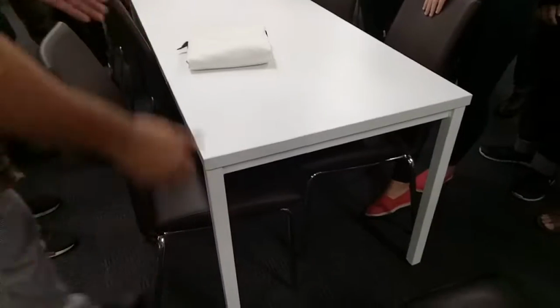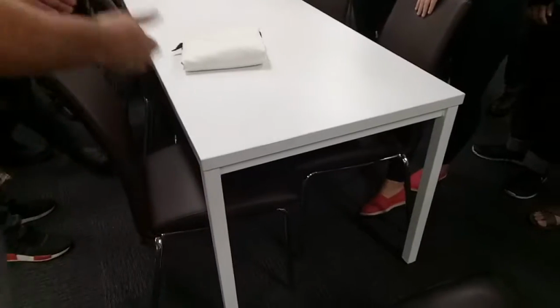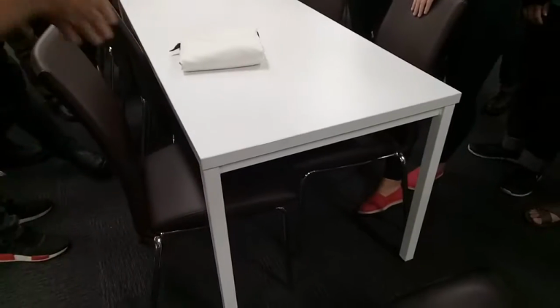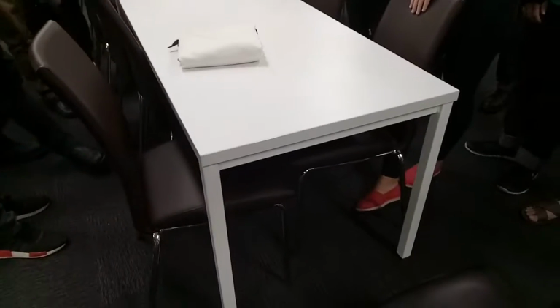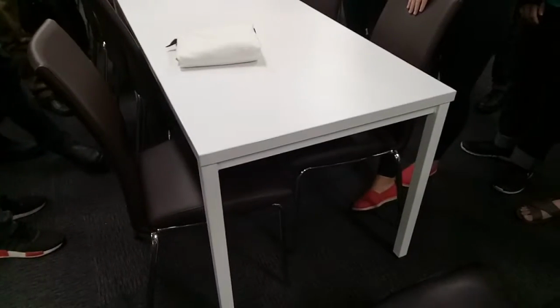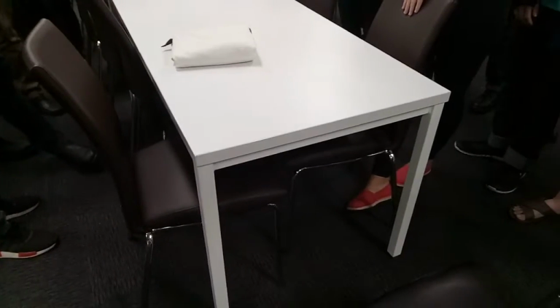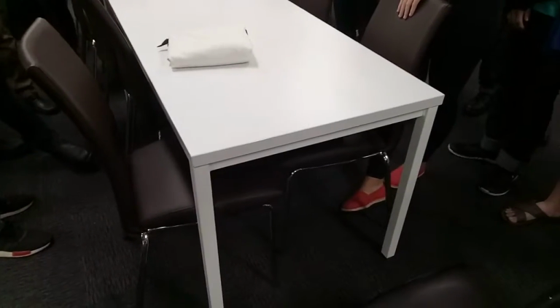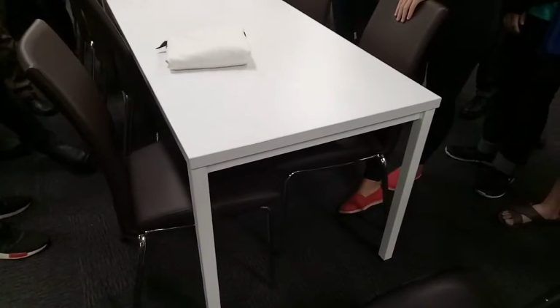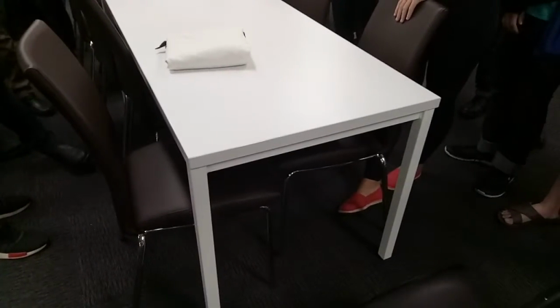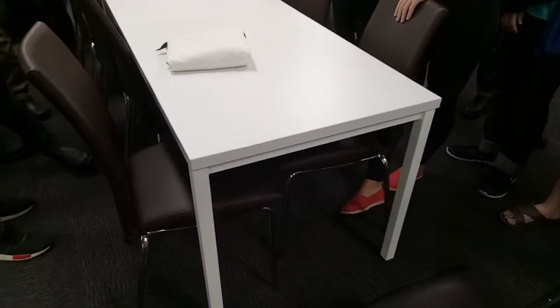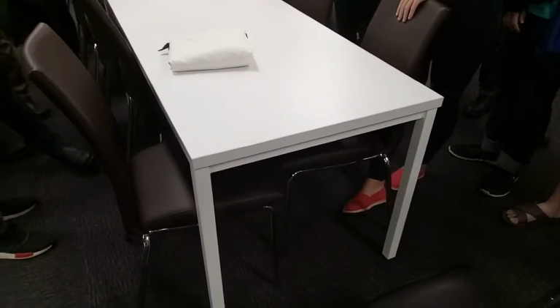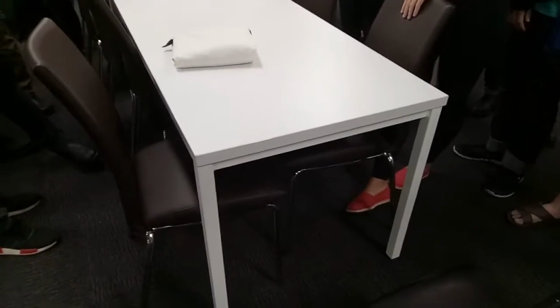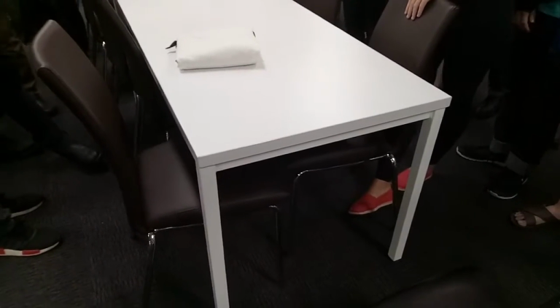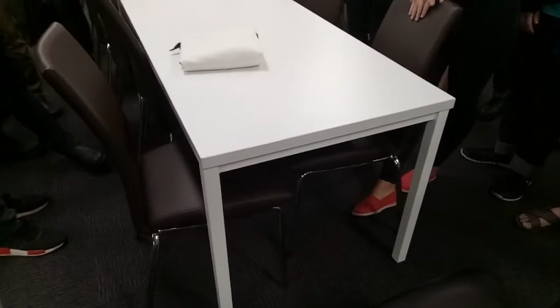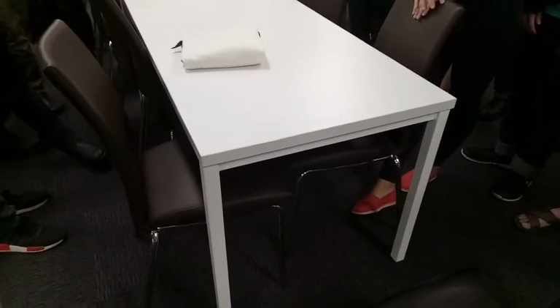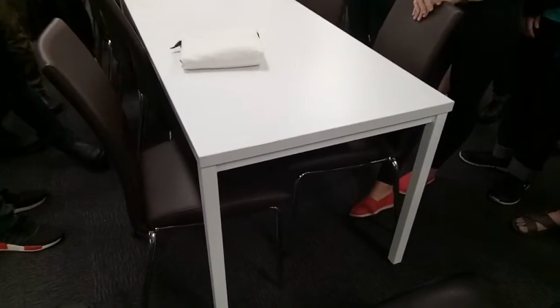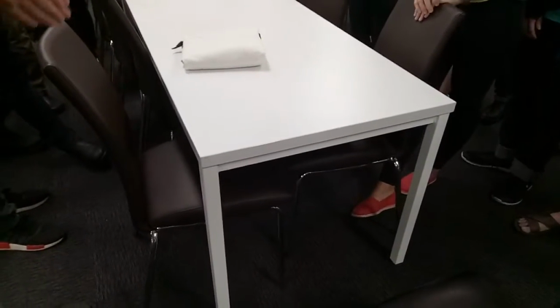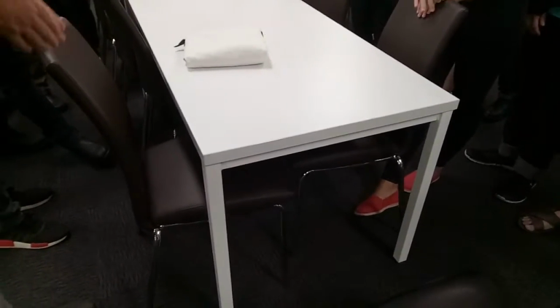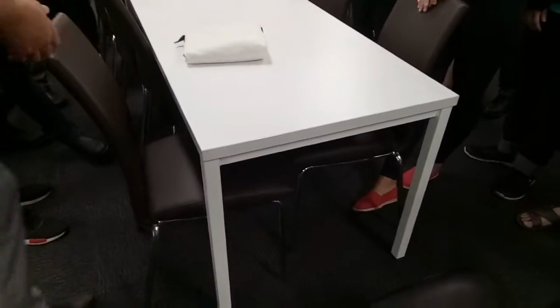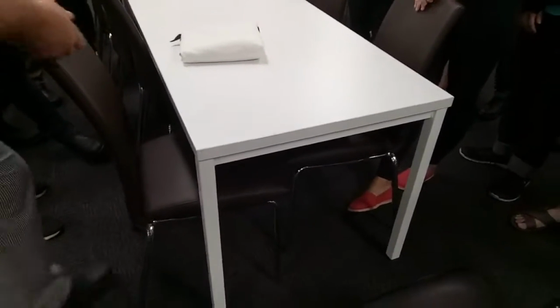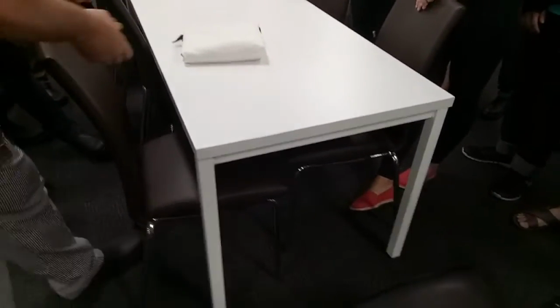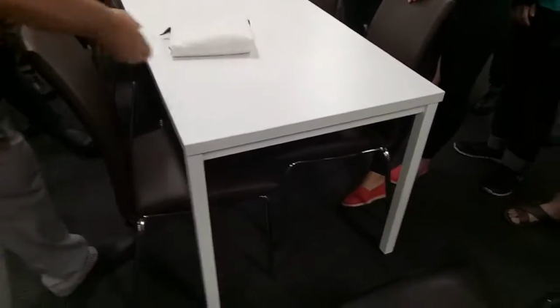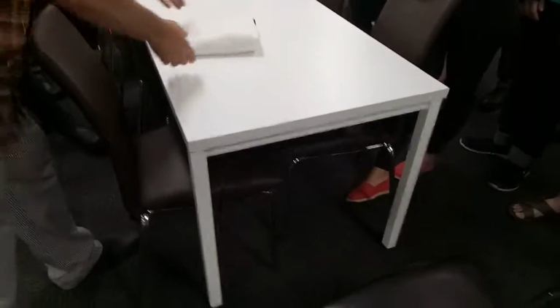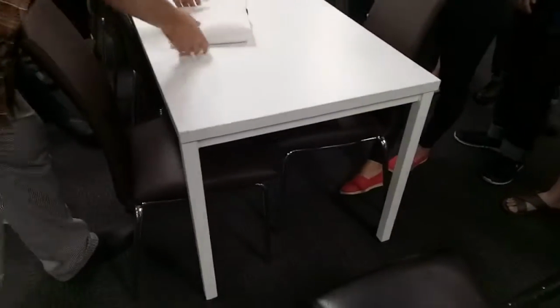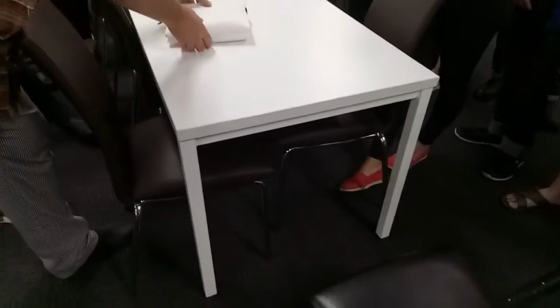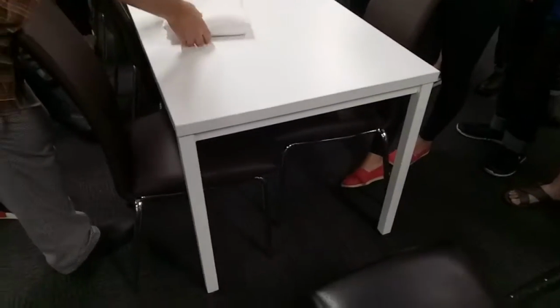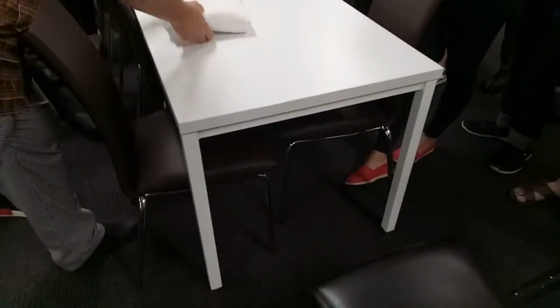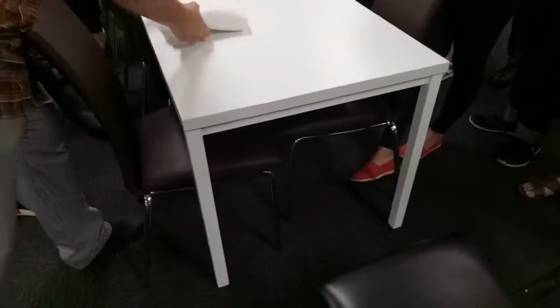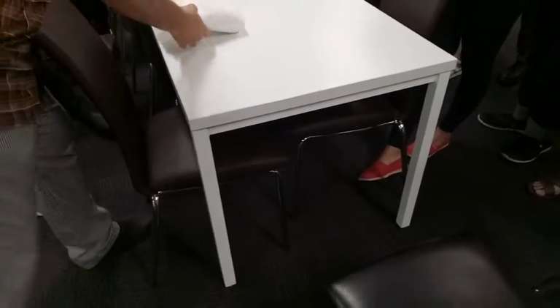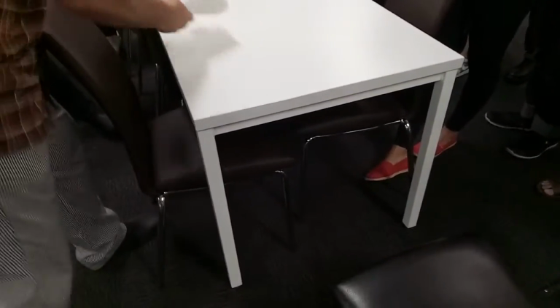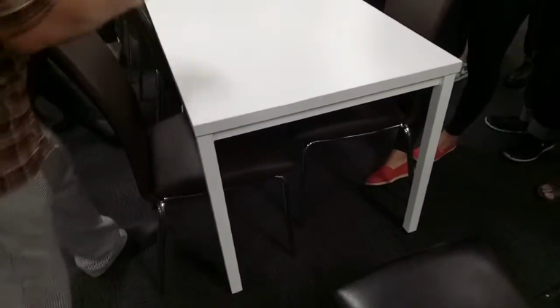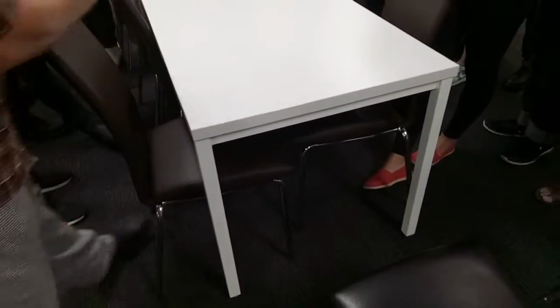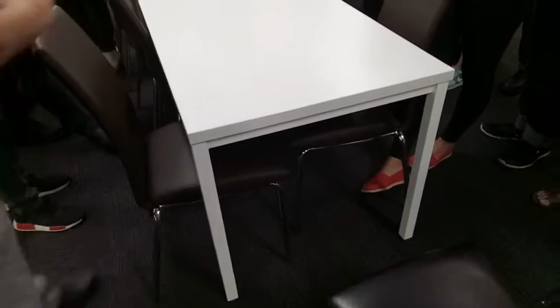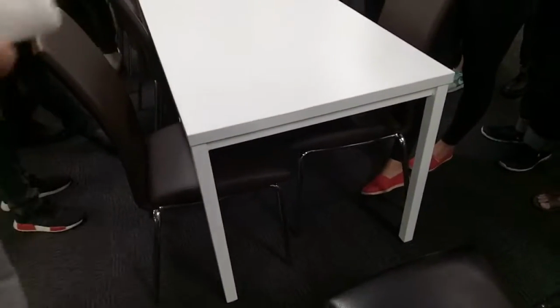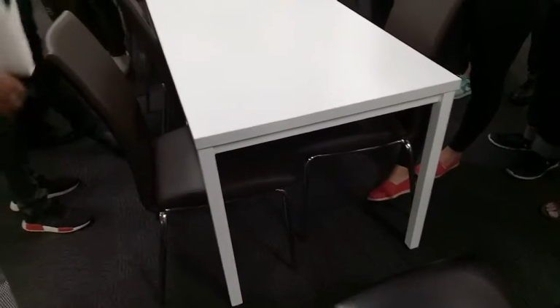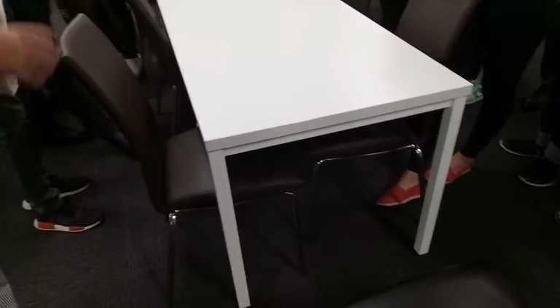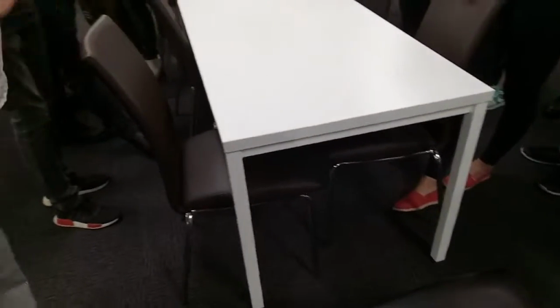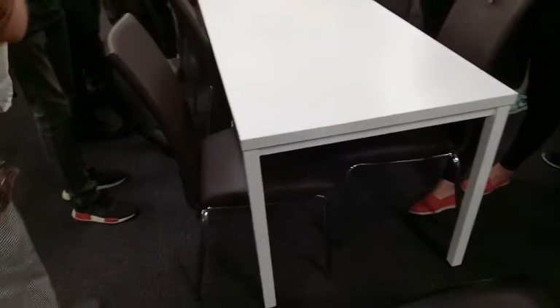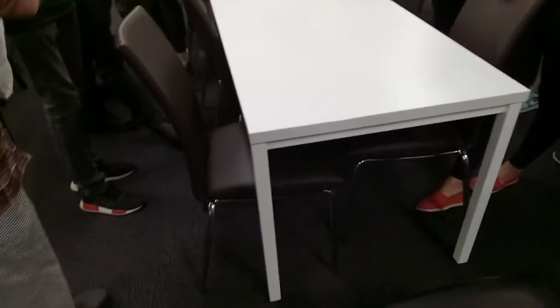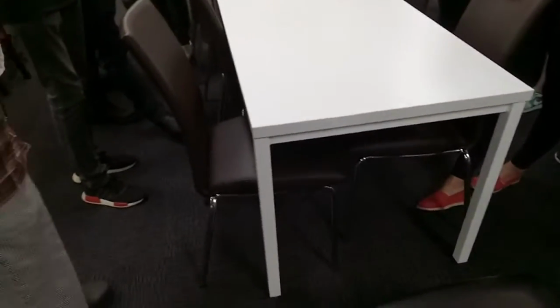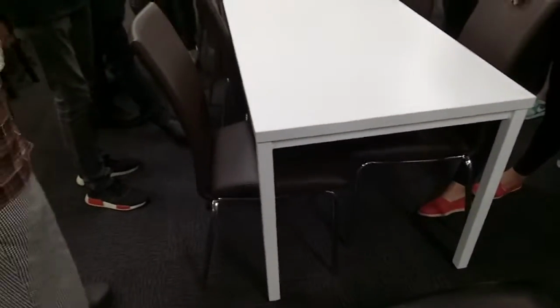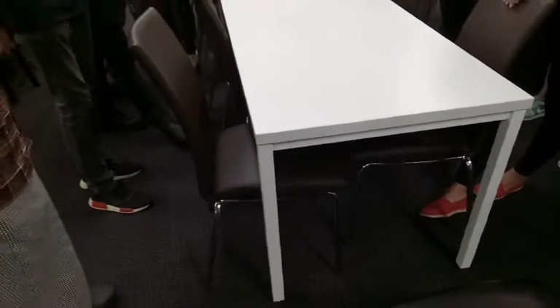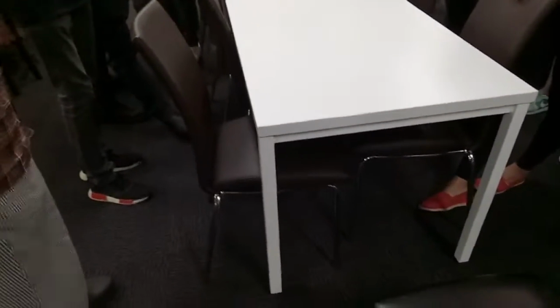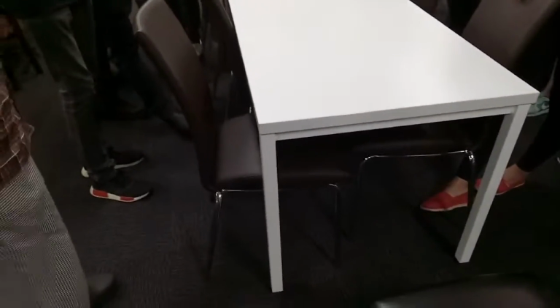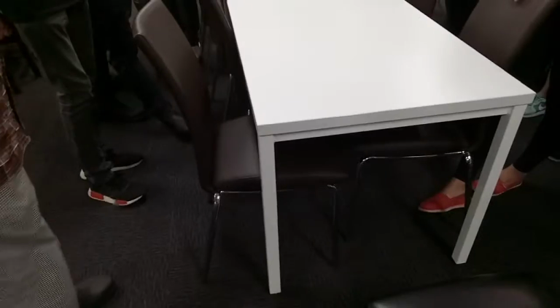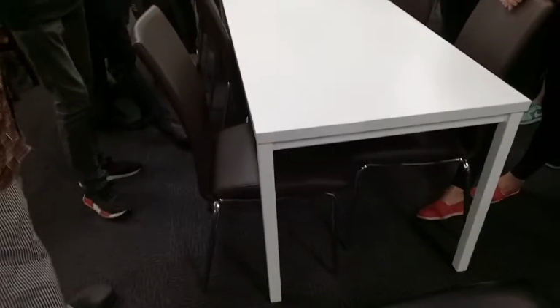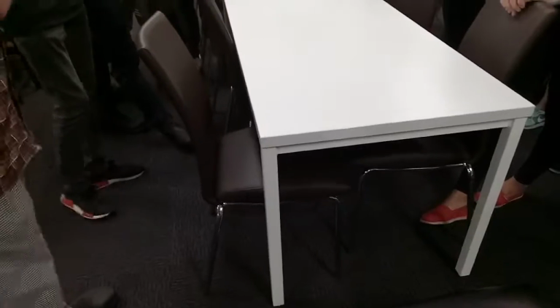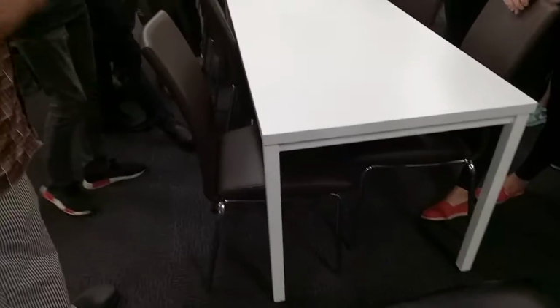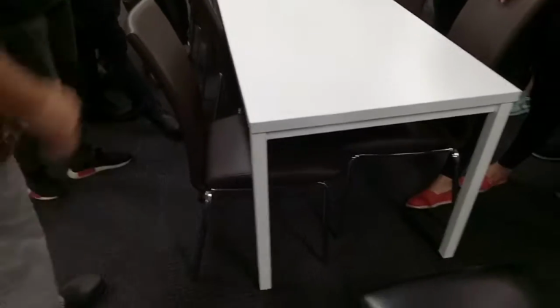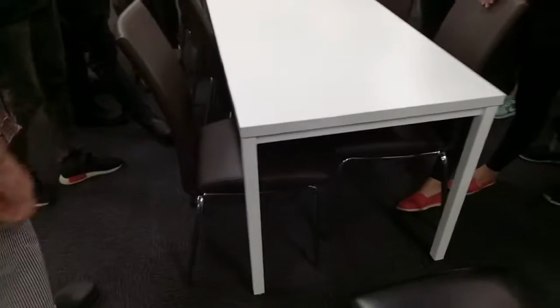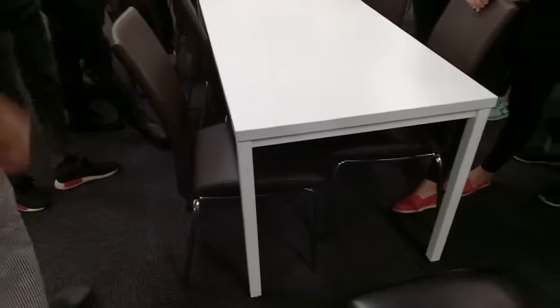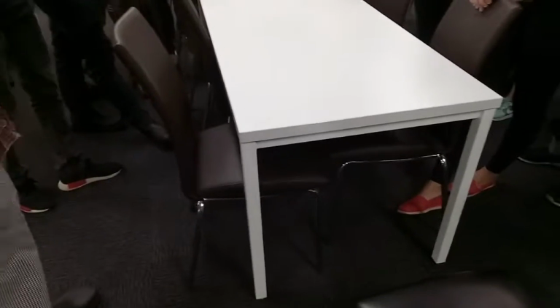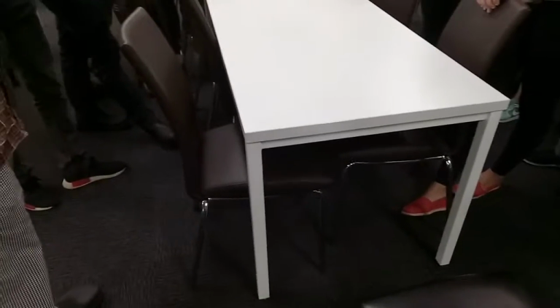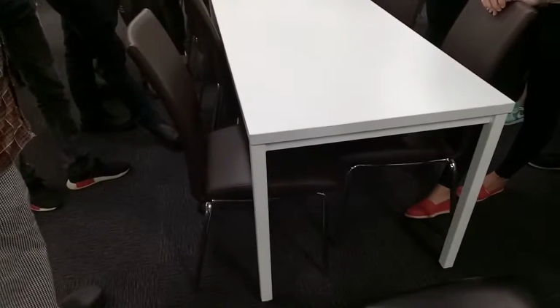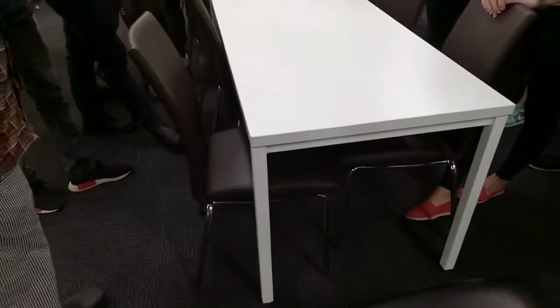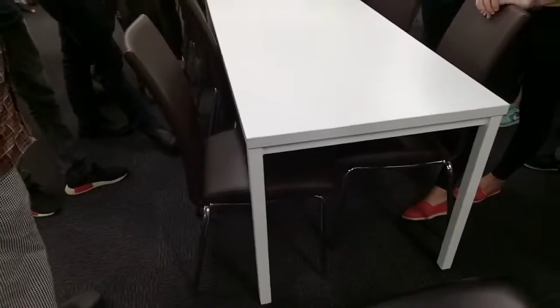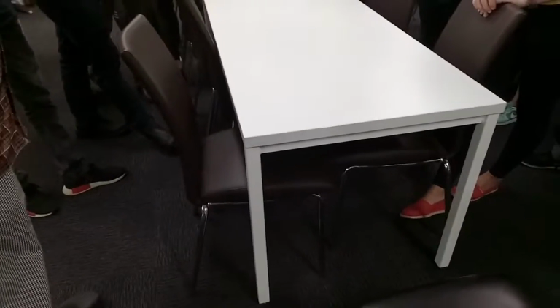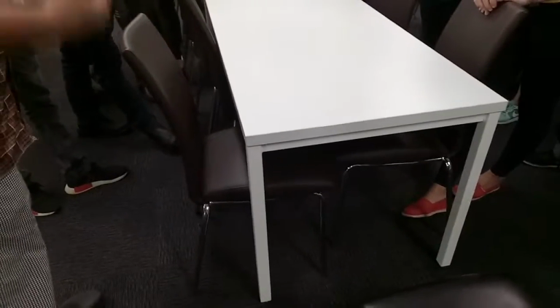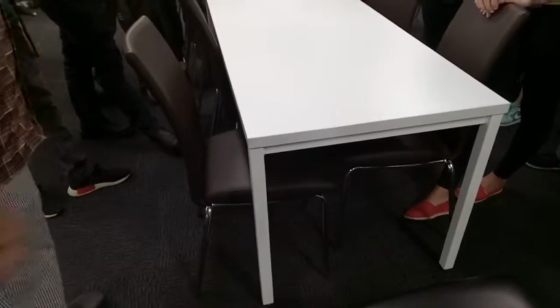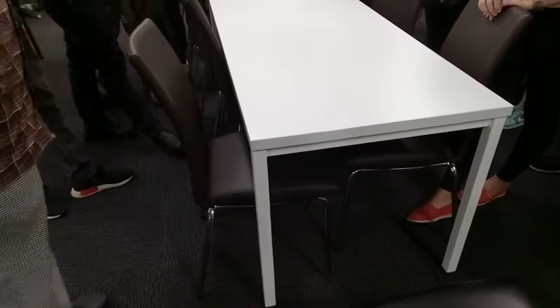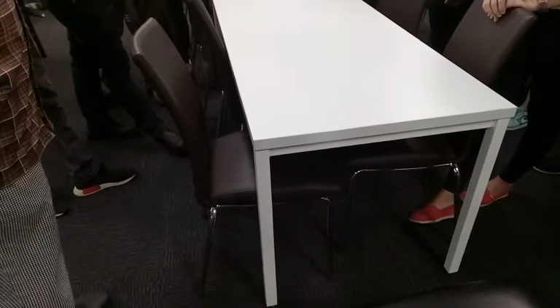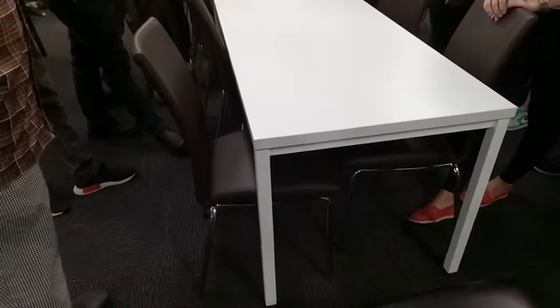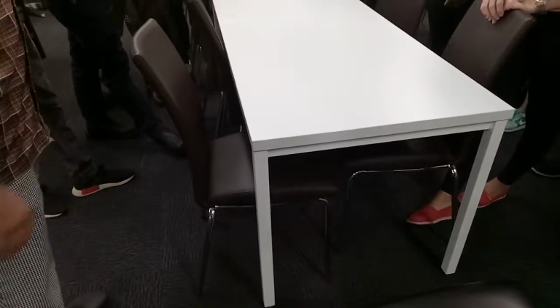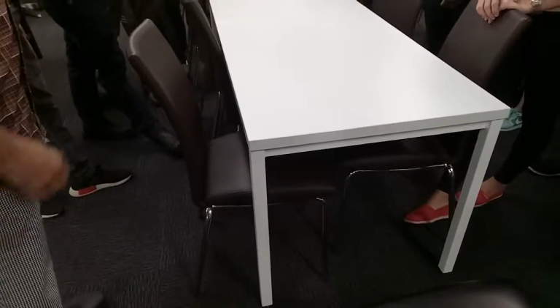Put it in between your books or in your folder and then you'll come to college looking like a million bucks.